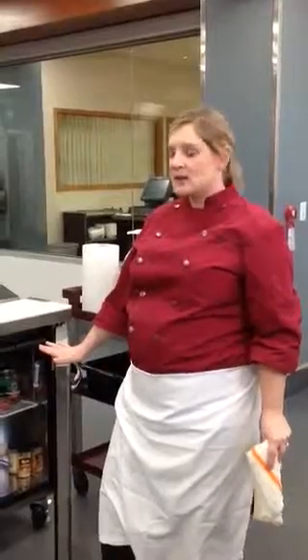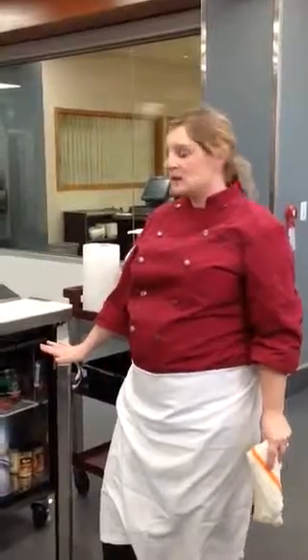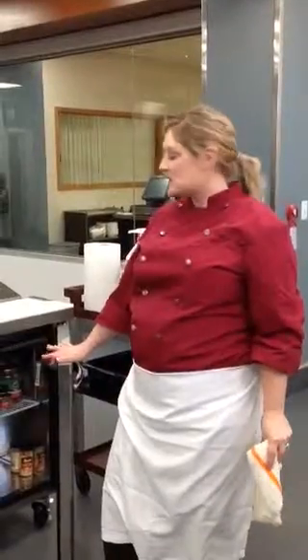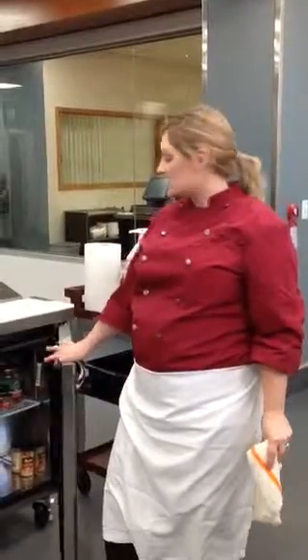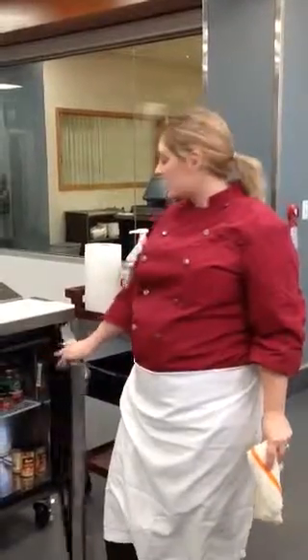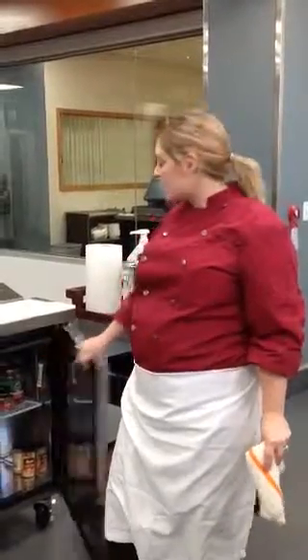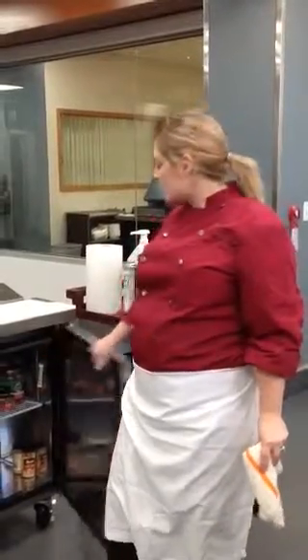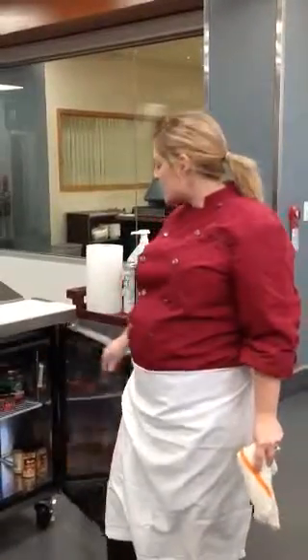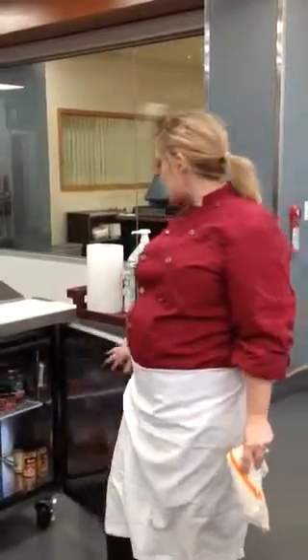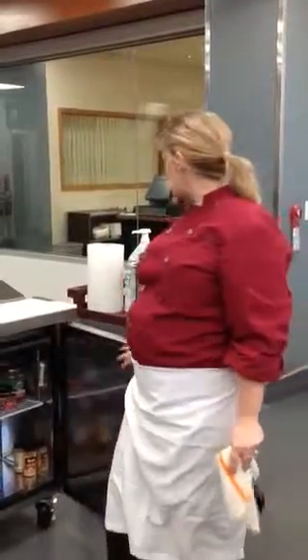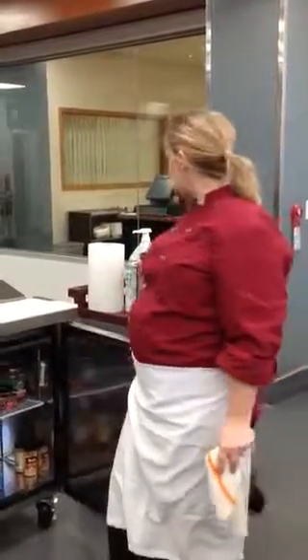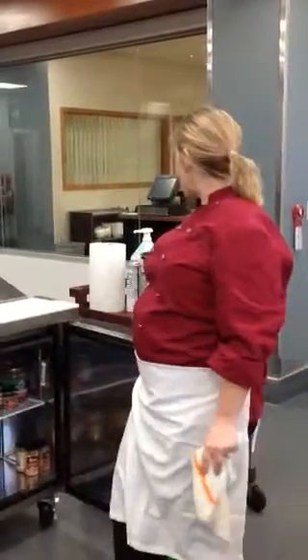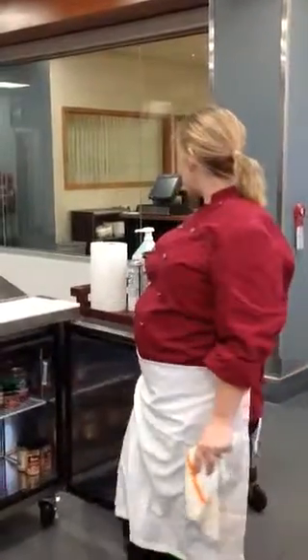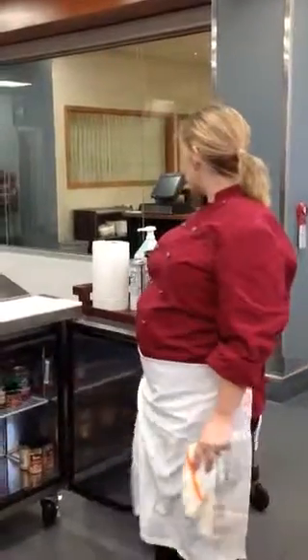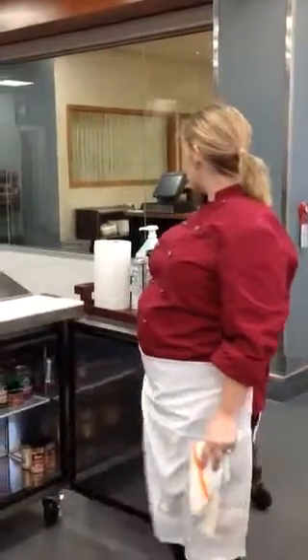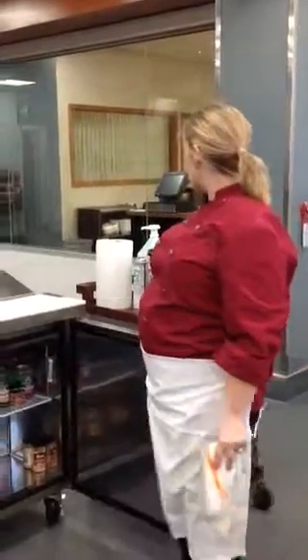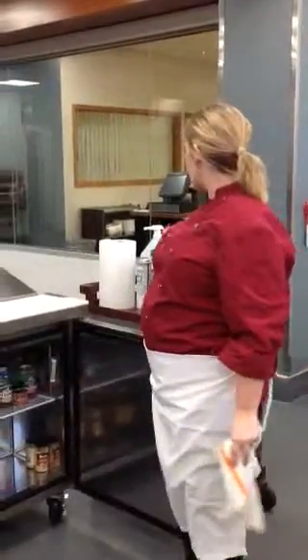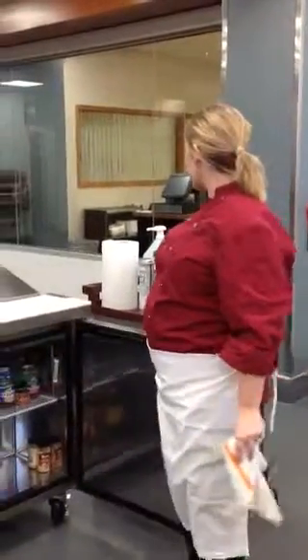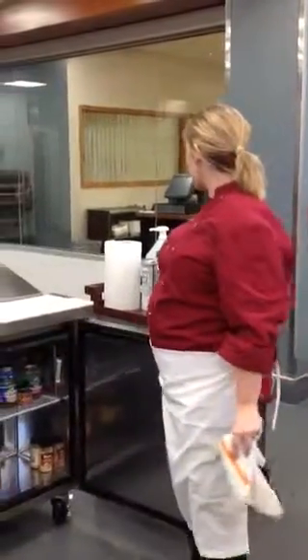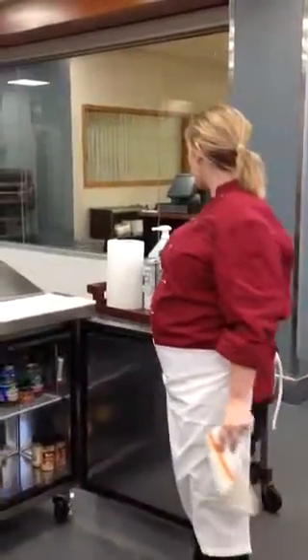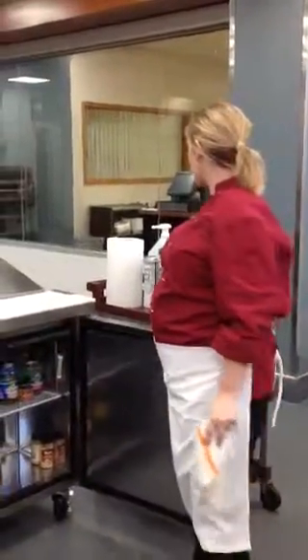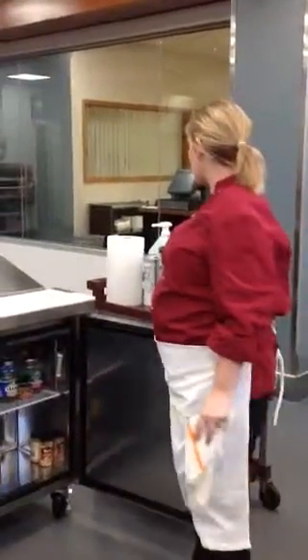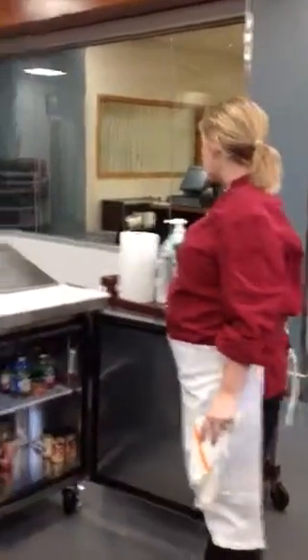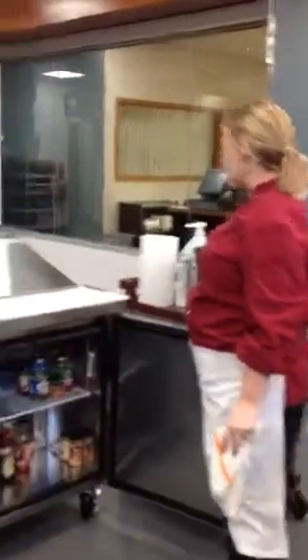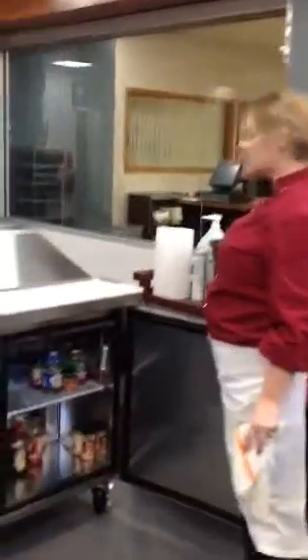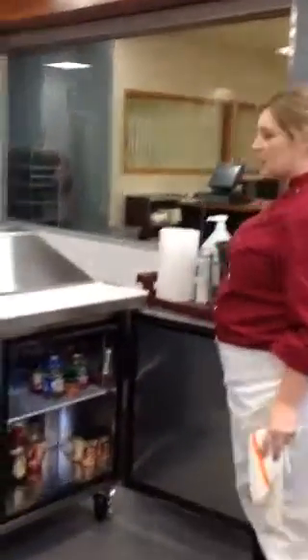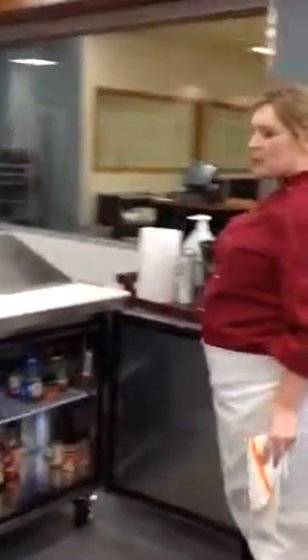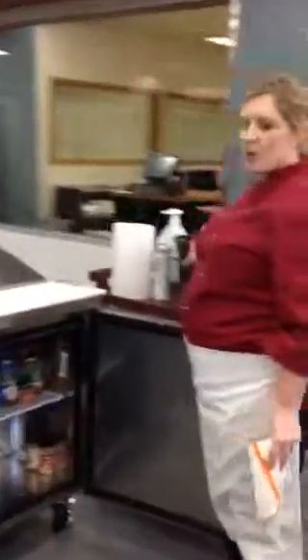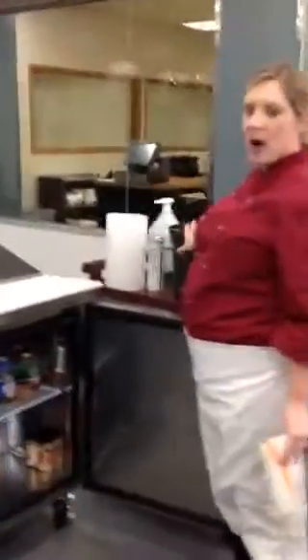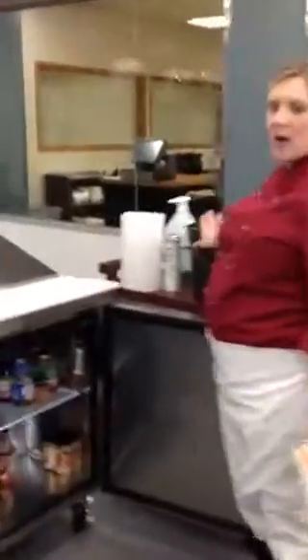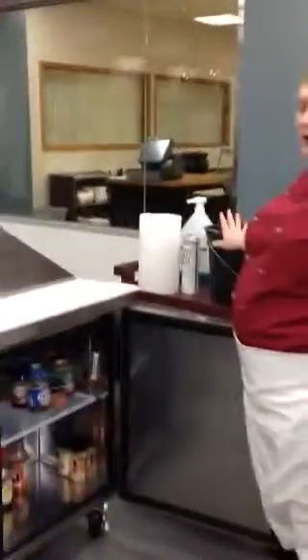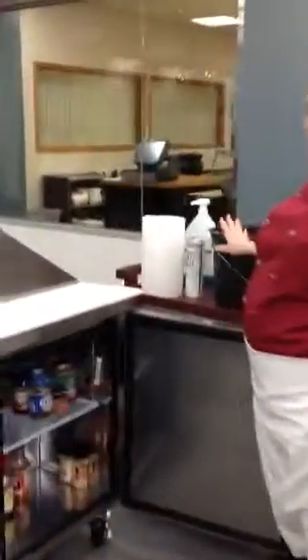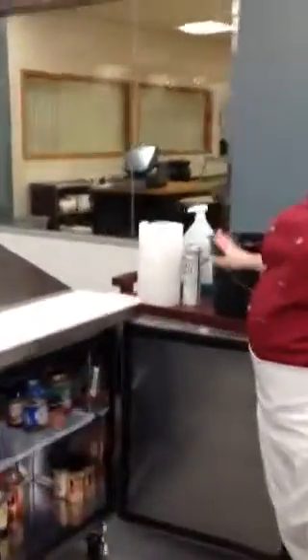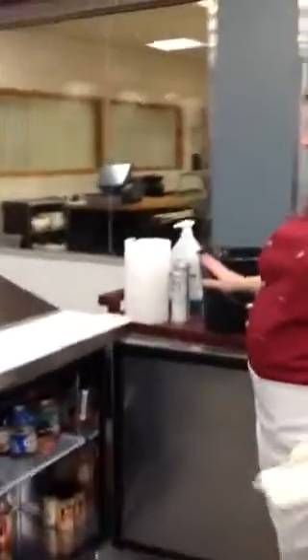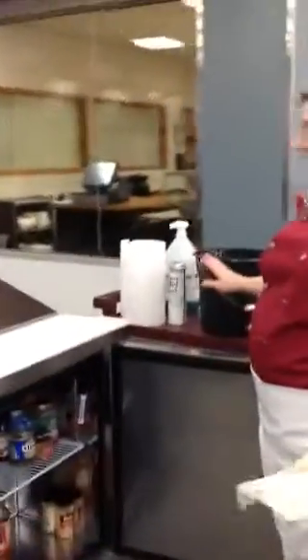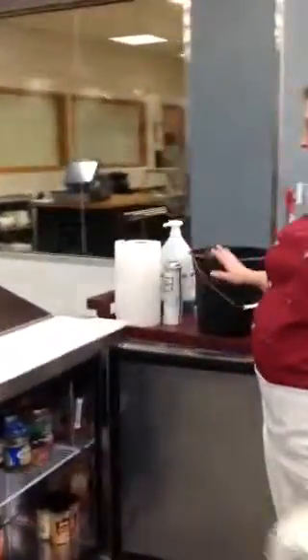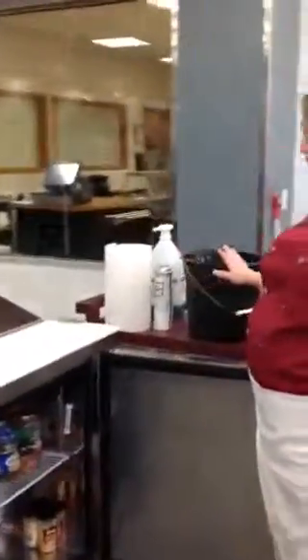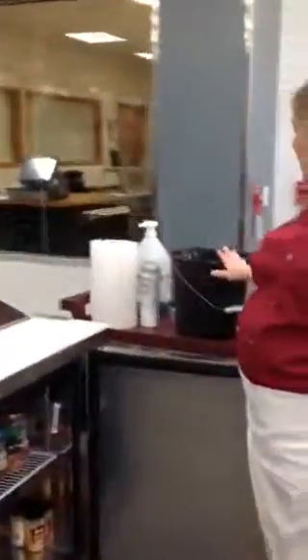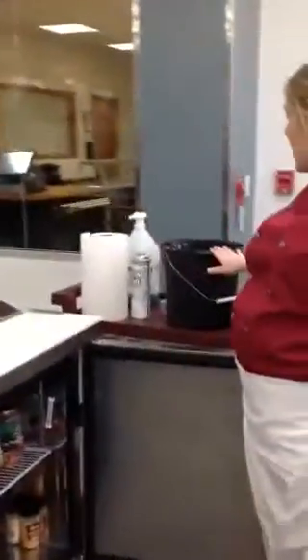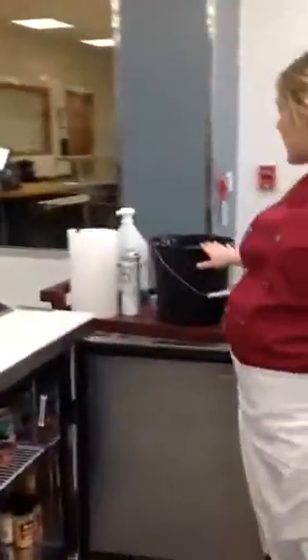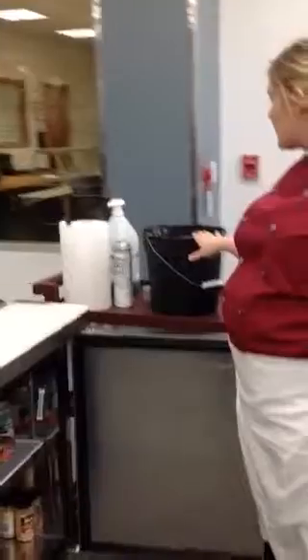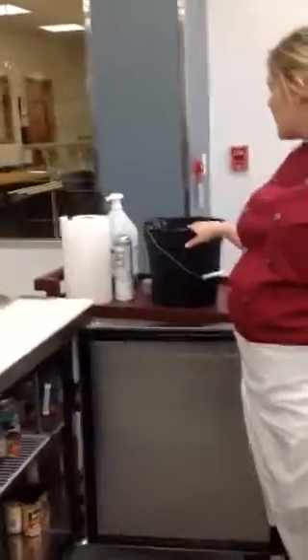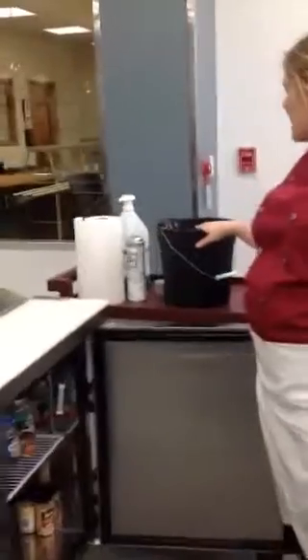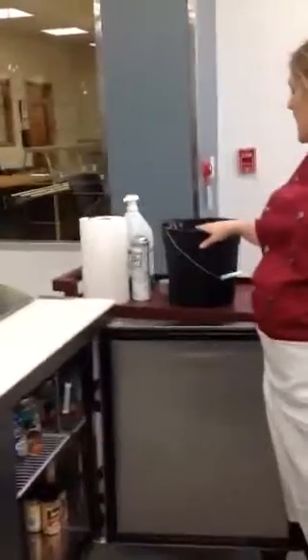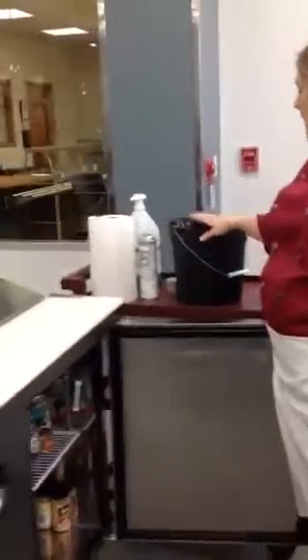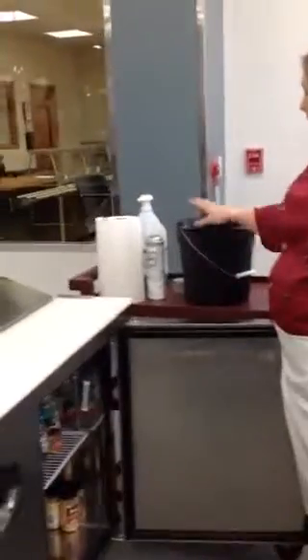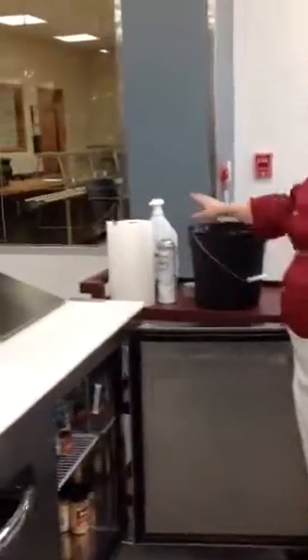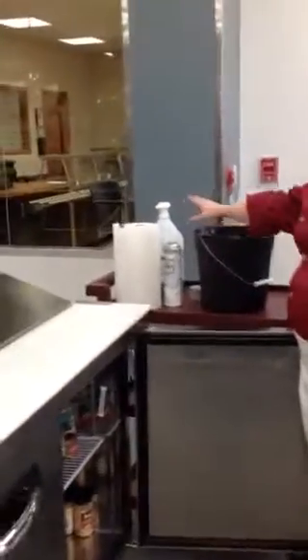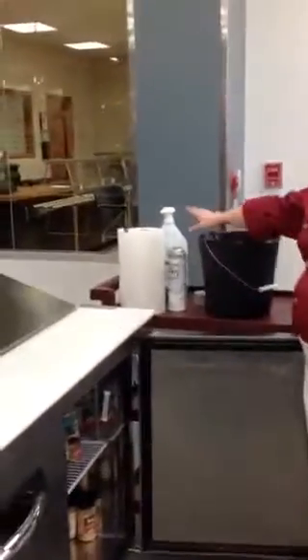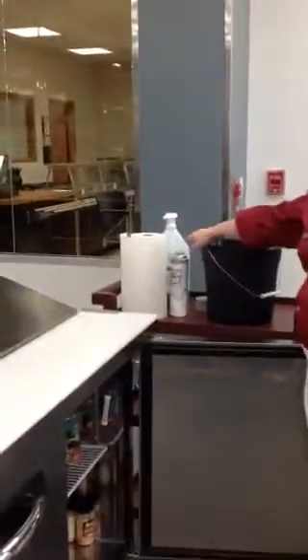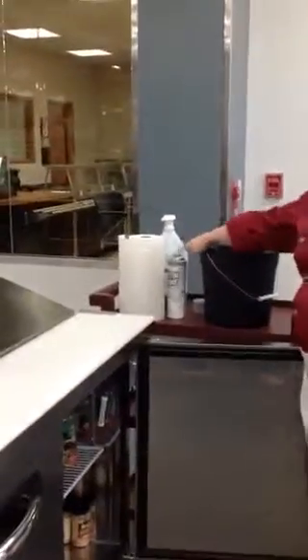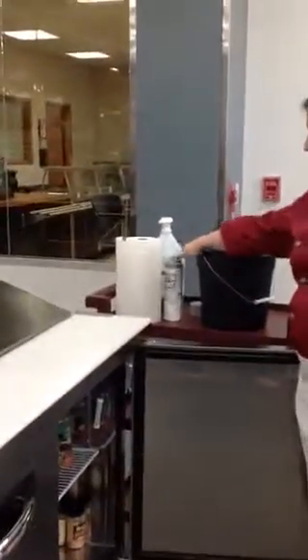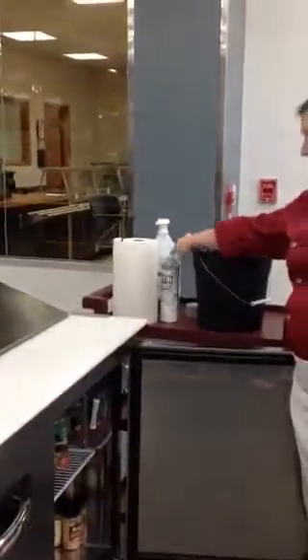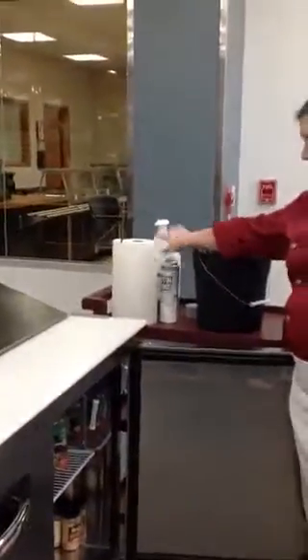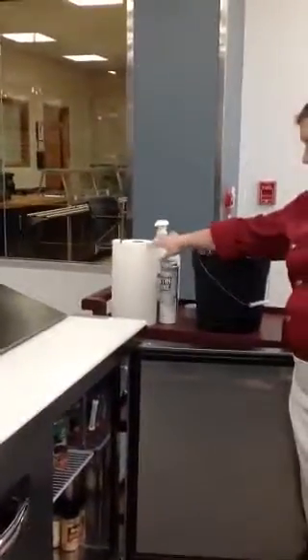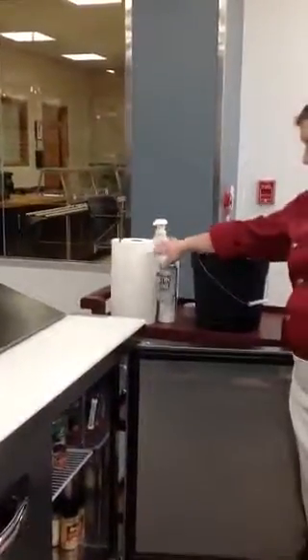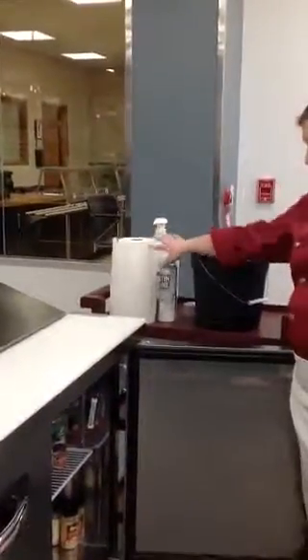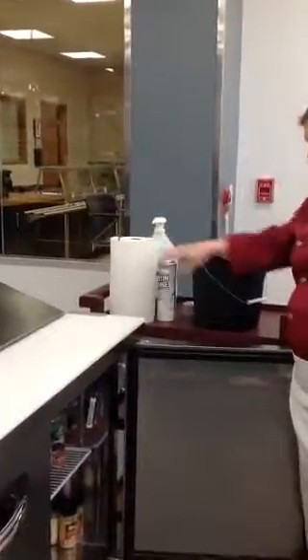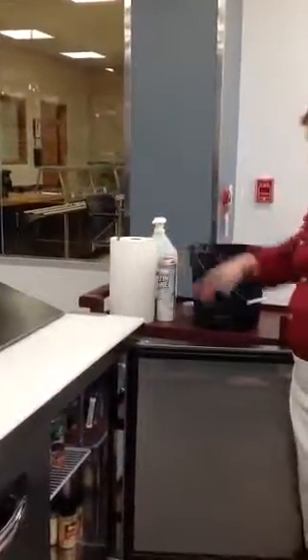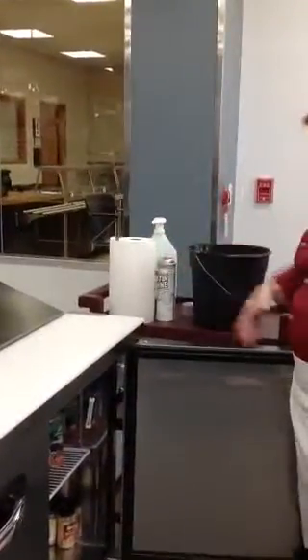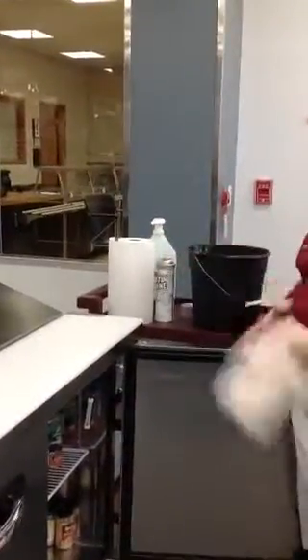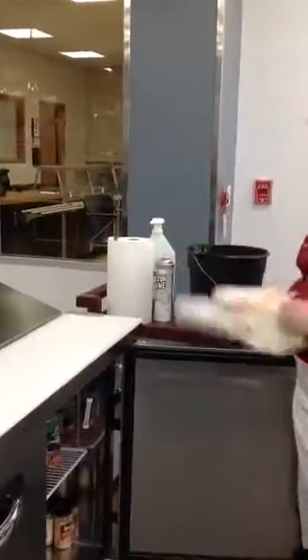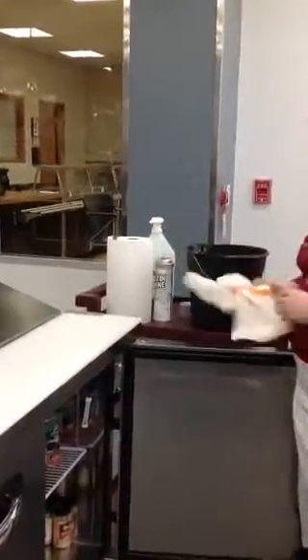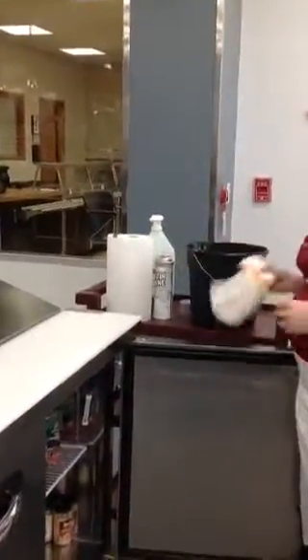To clean the sandwich bar, you'll need a solution of hot soapy water and a soft cloth, as well as the satin shine and paper towels.